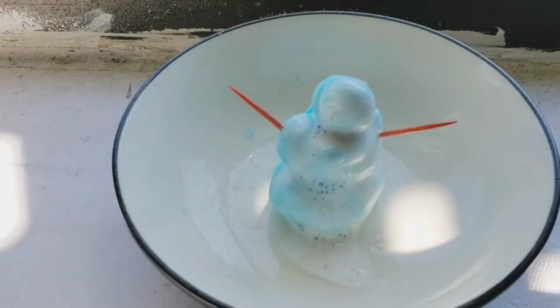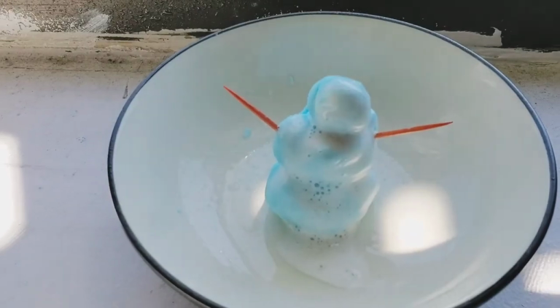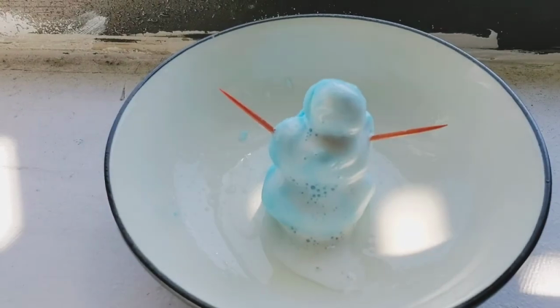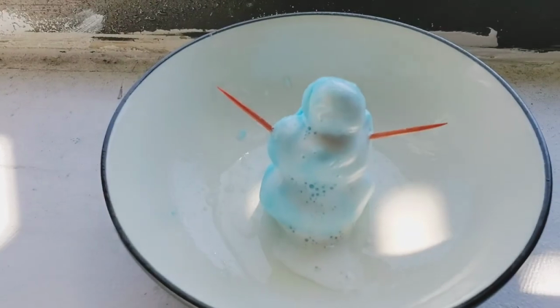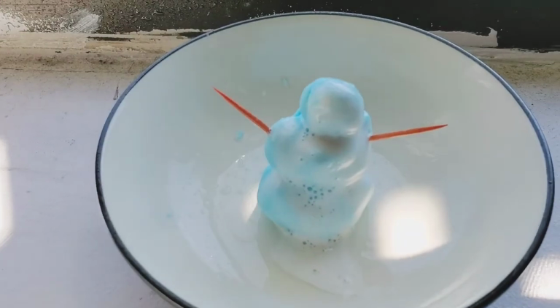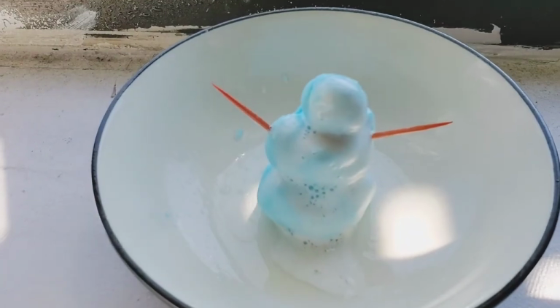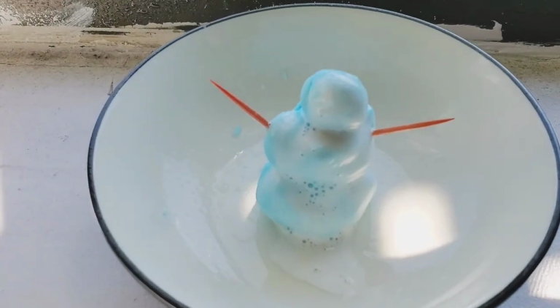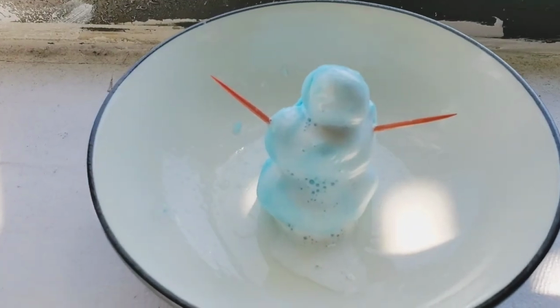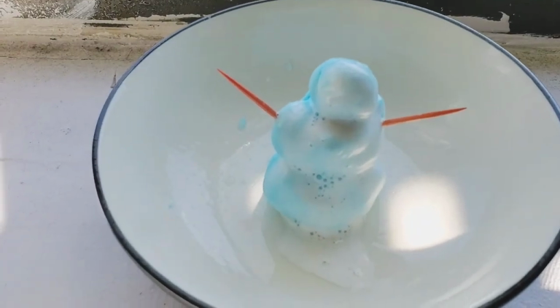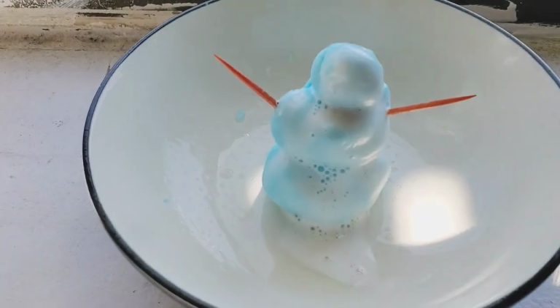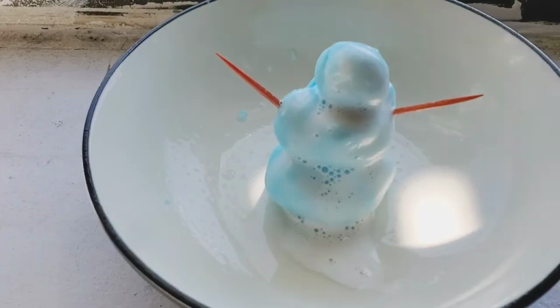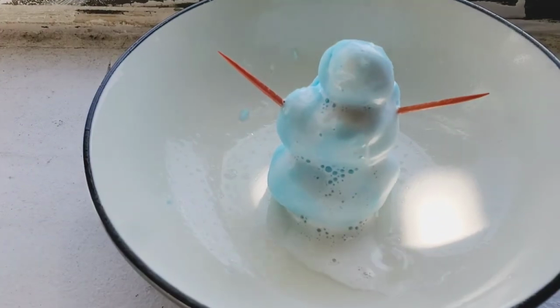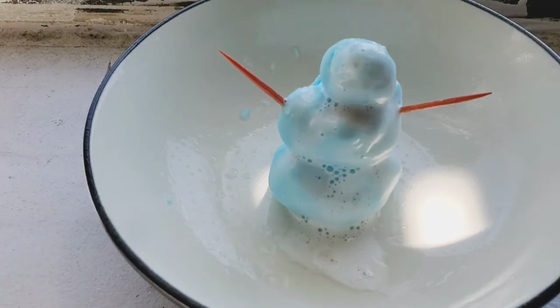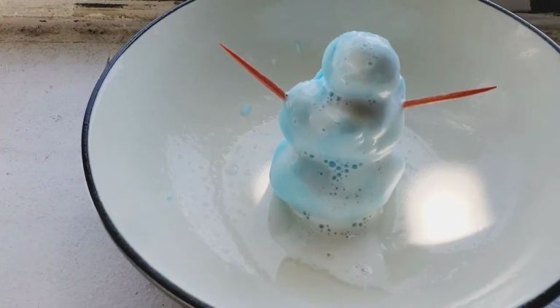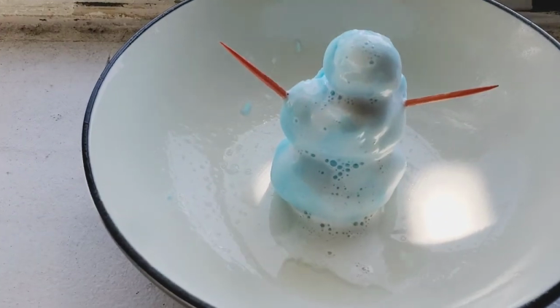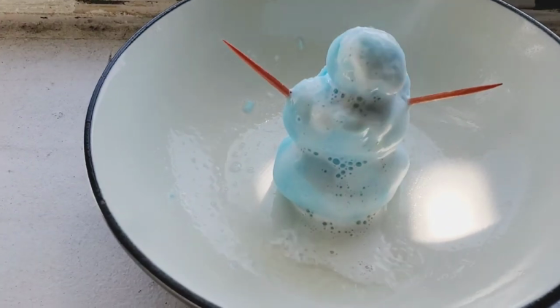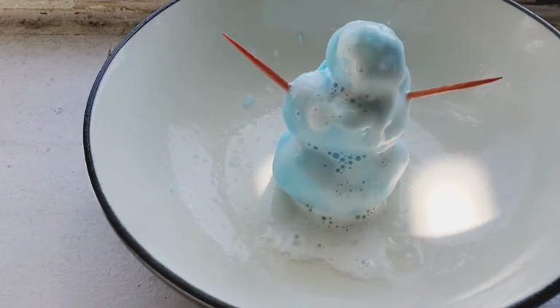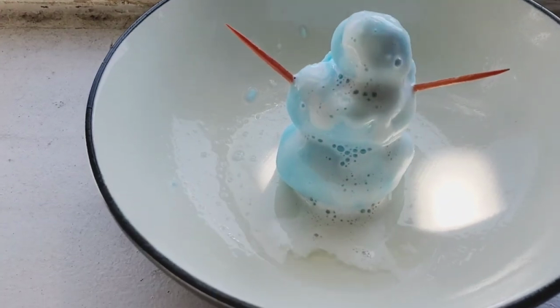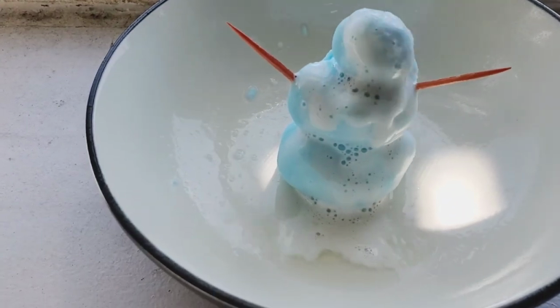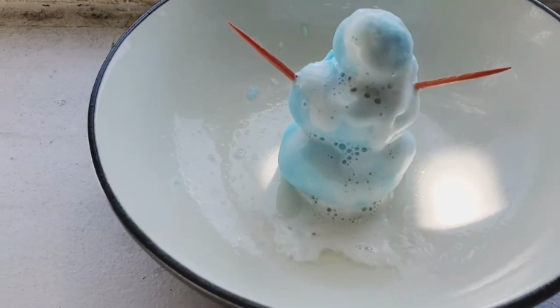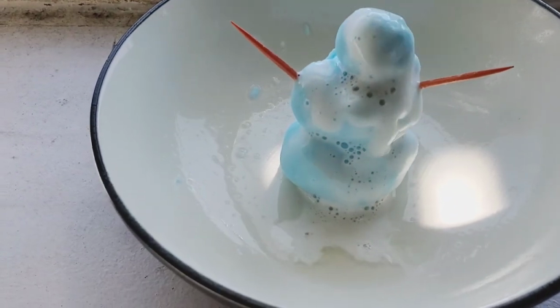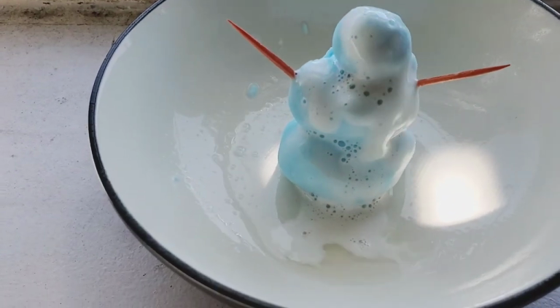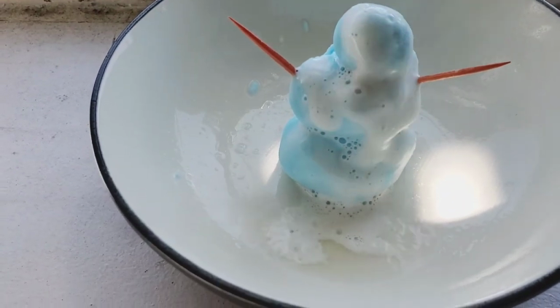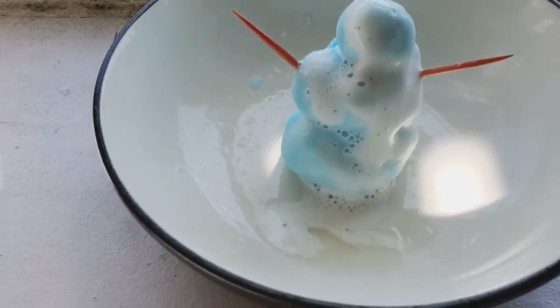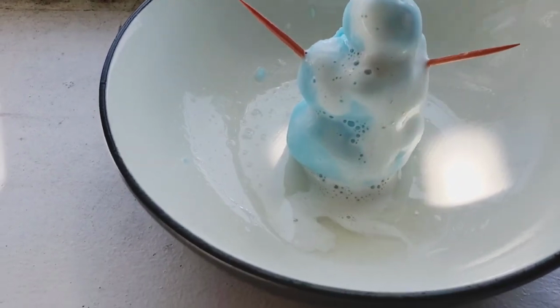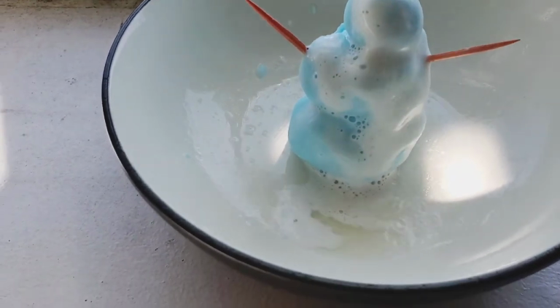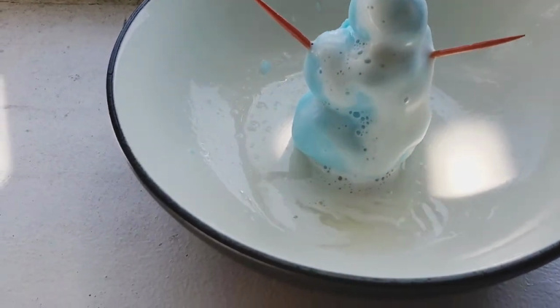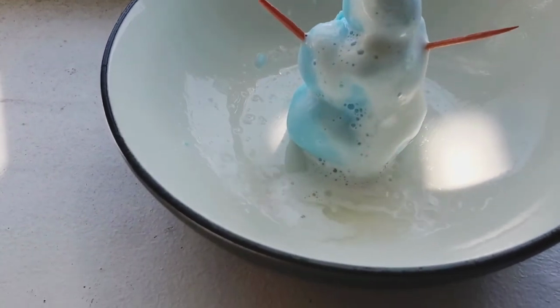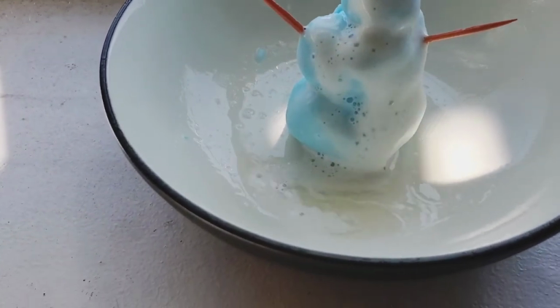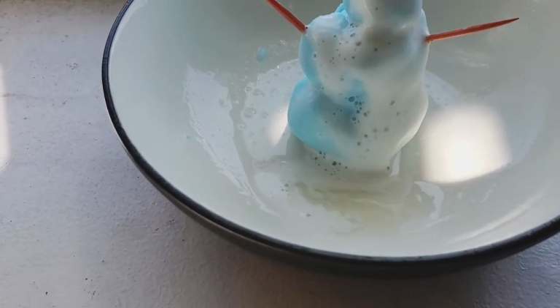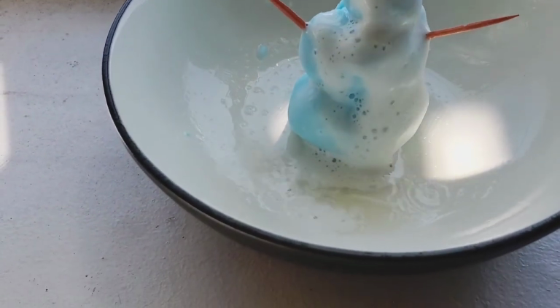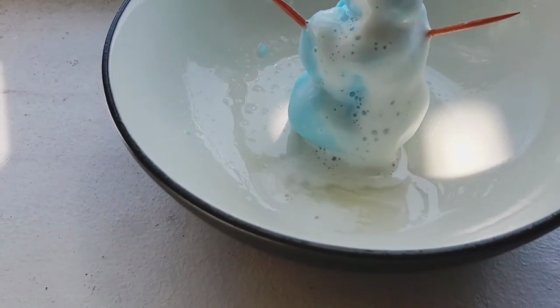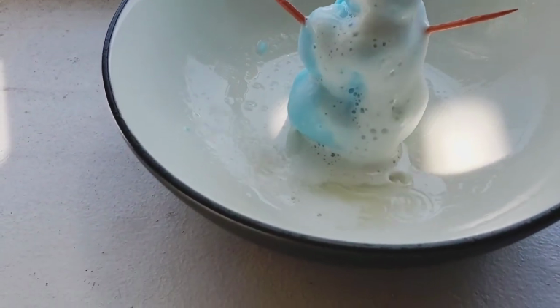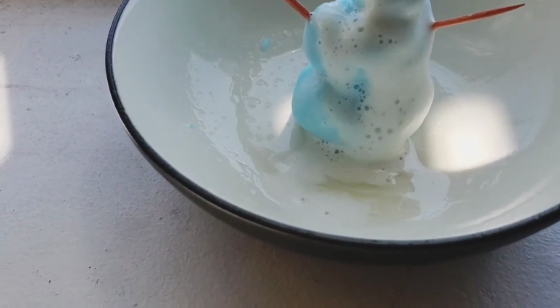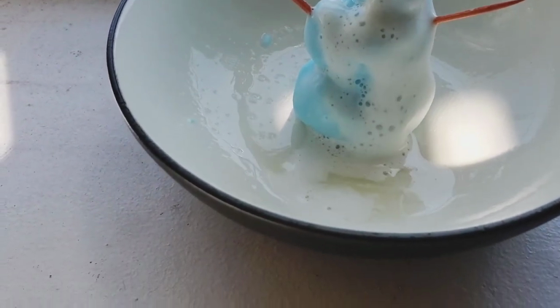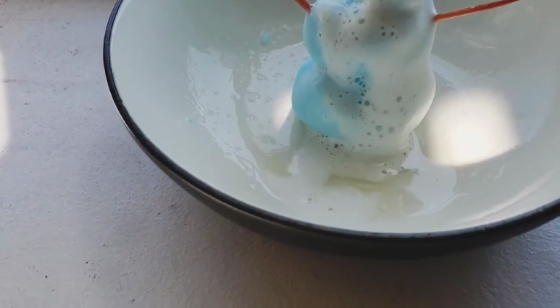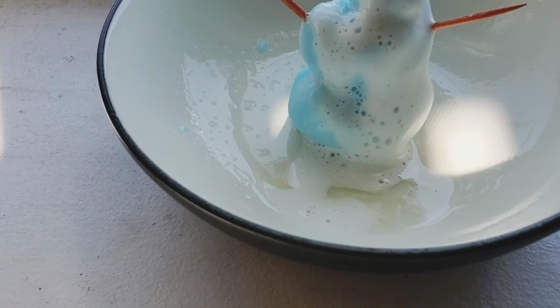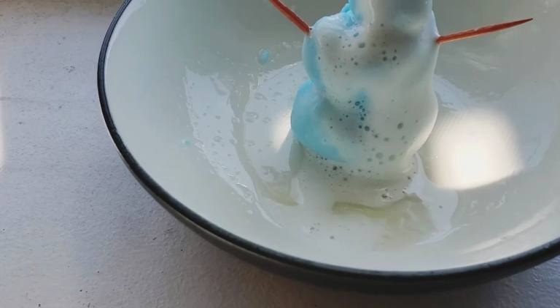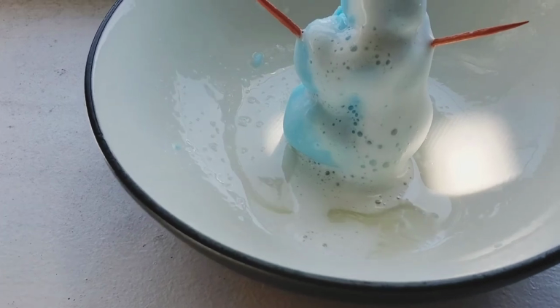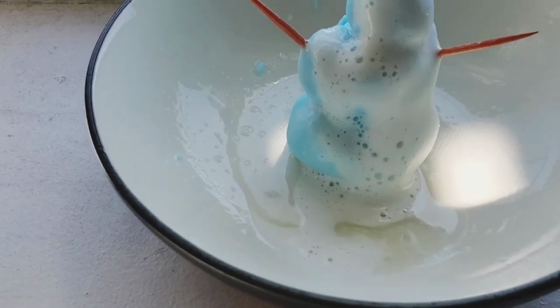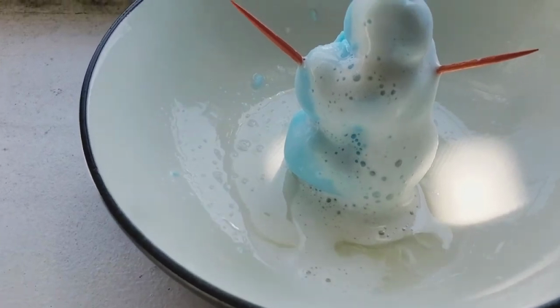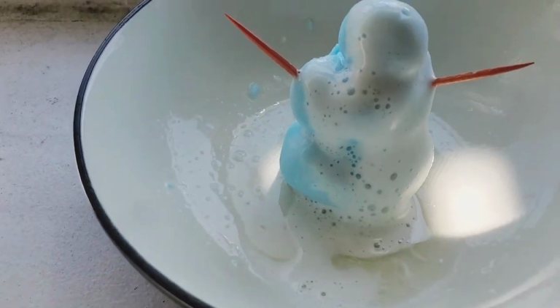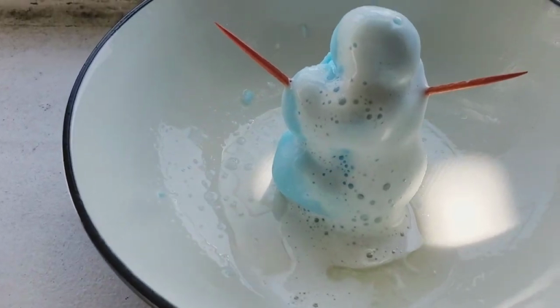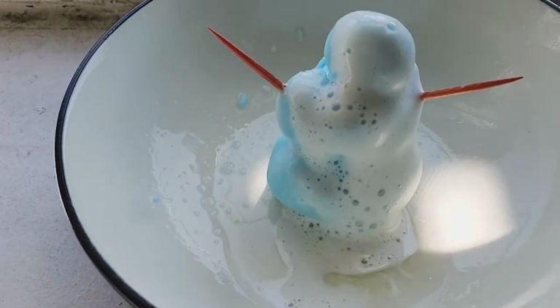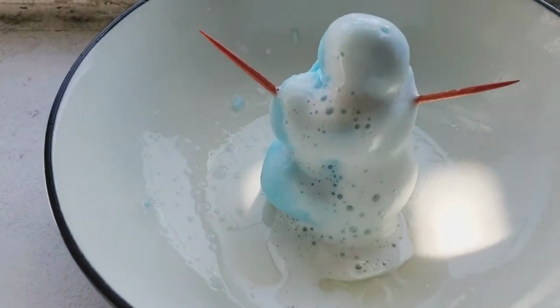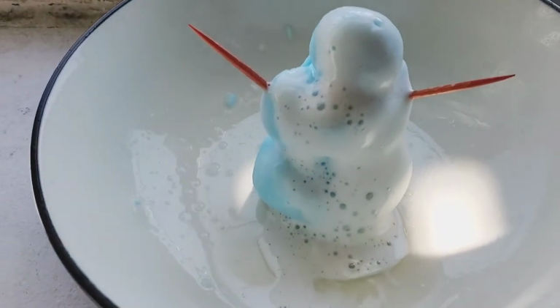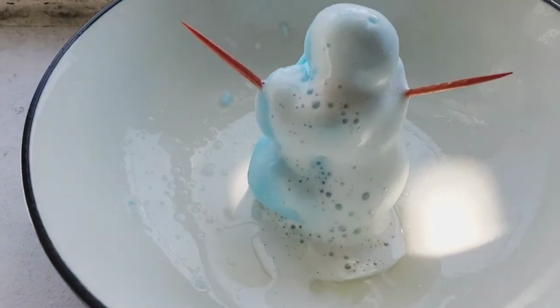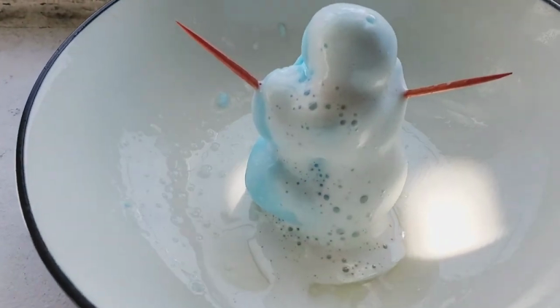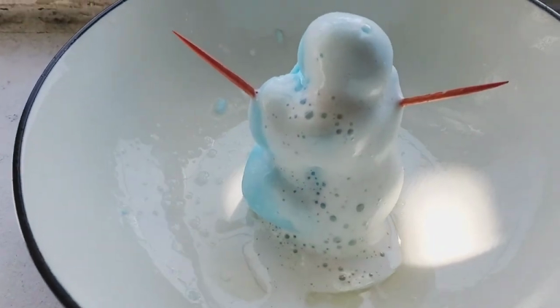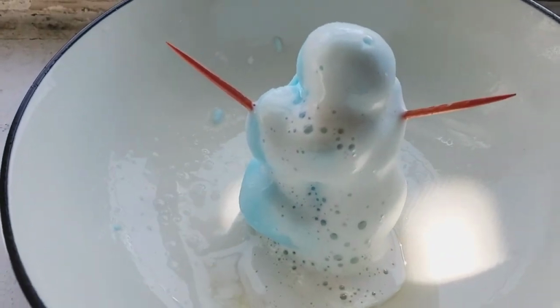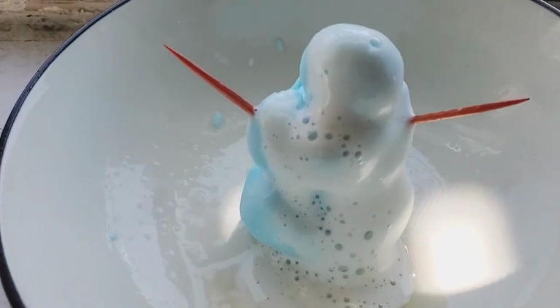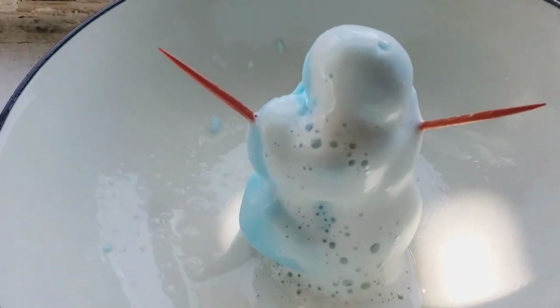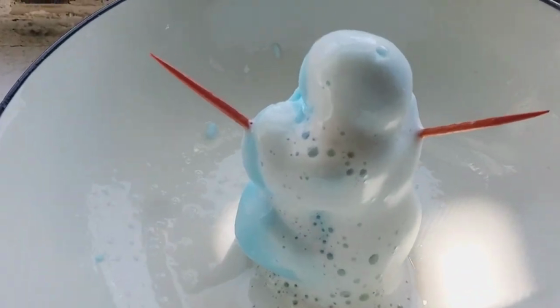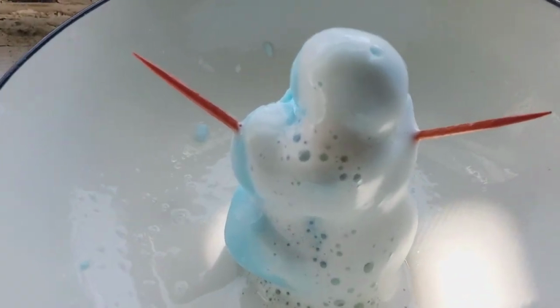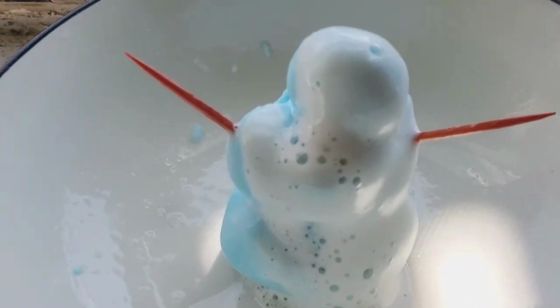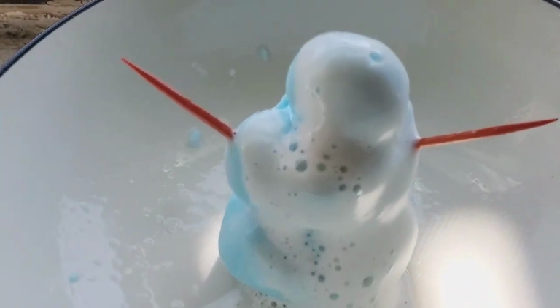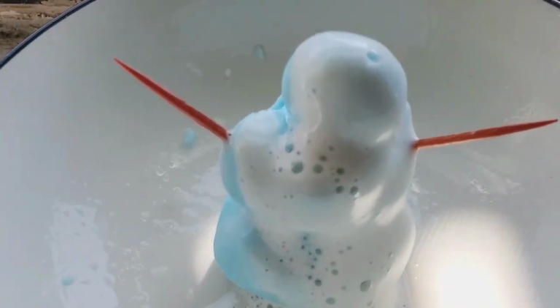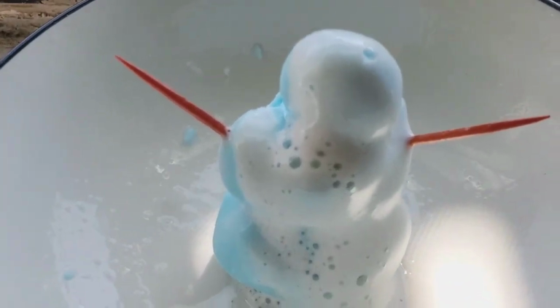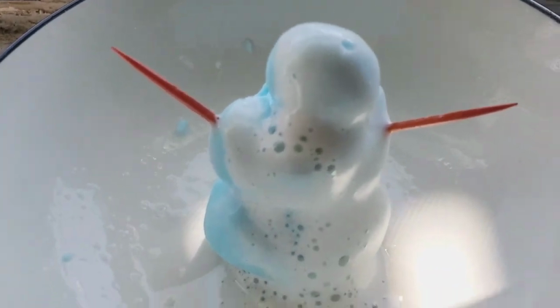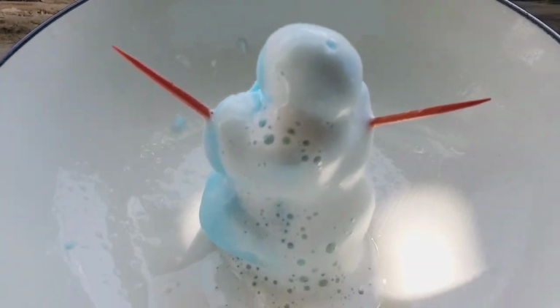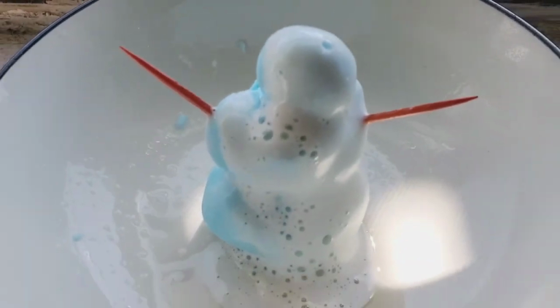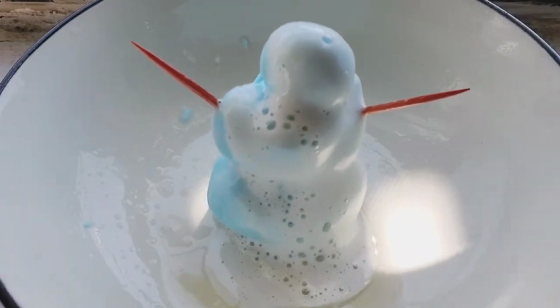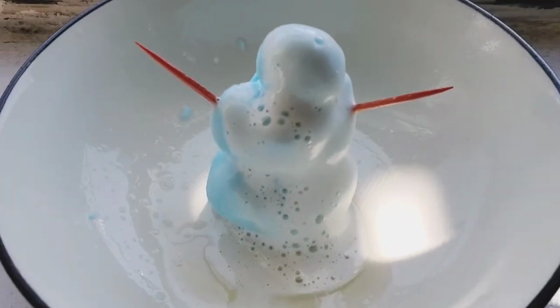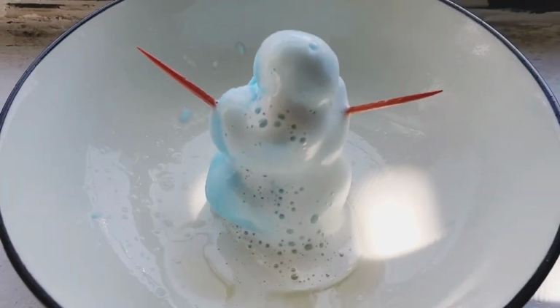When the vinegar reacts with the baking soda, it creates carbon dioxide, making the dough bubble and foam.